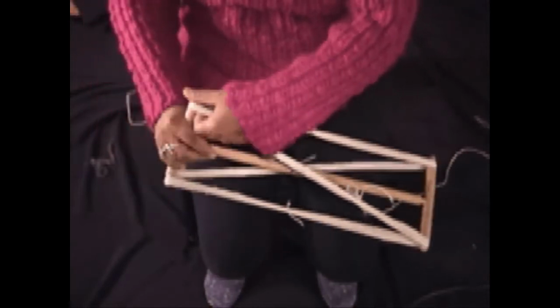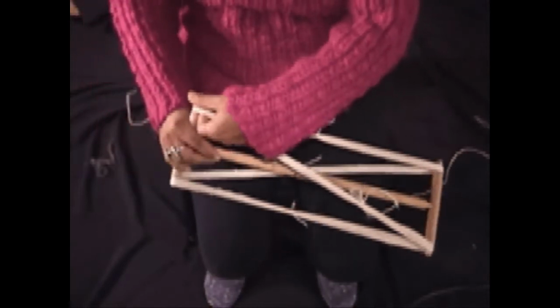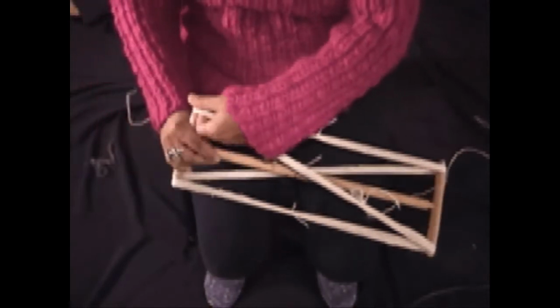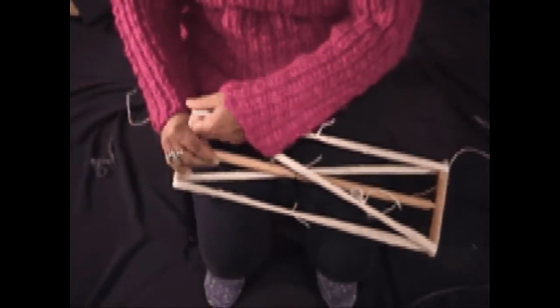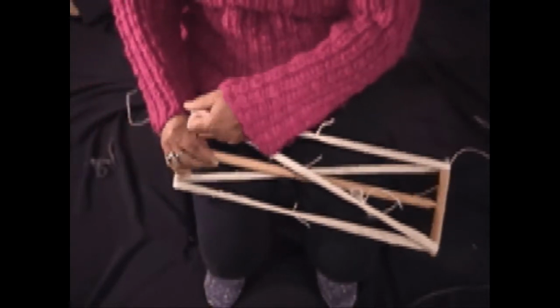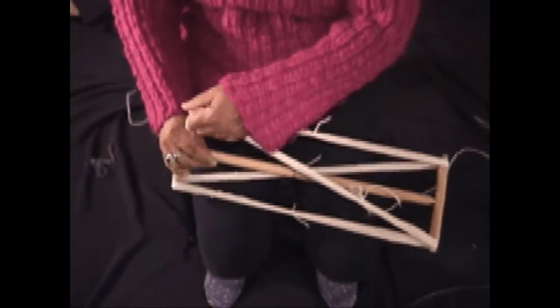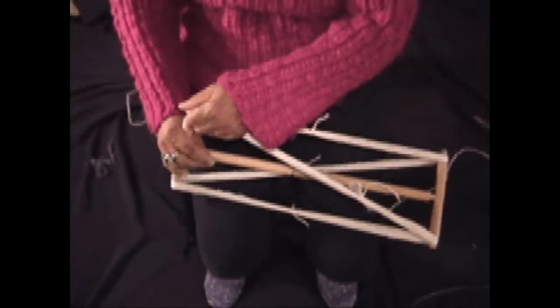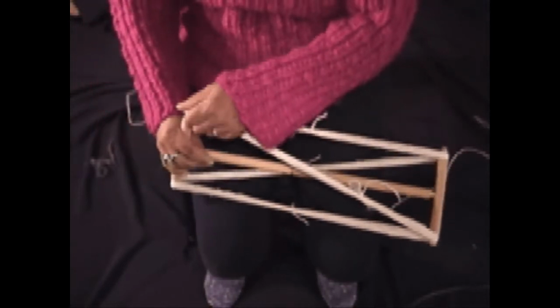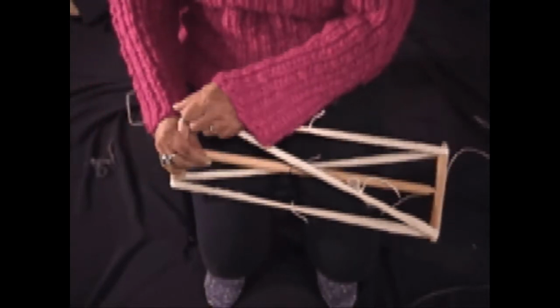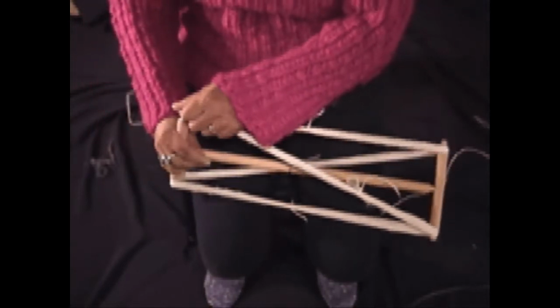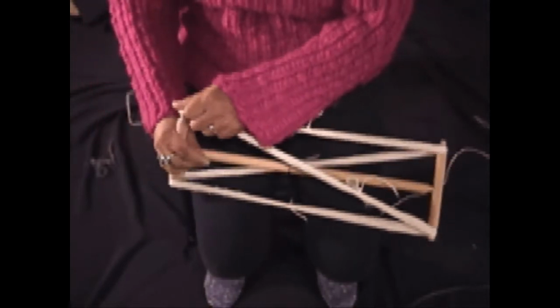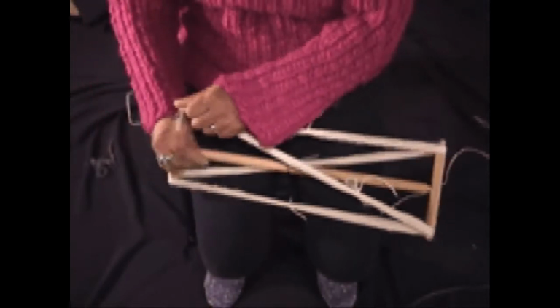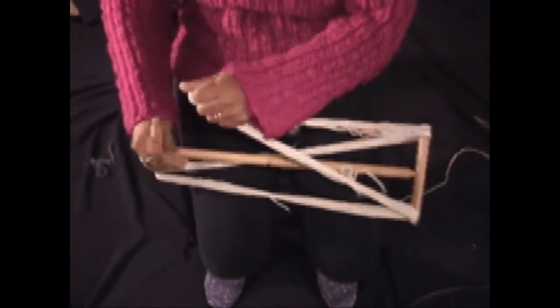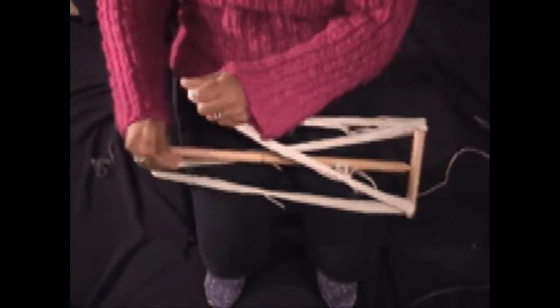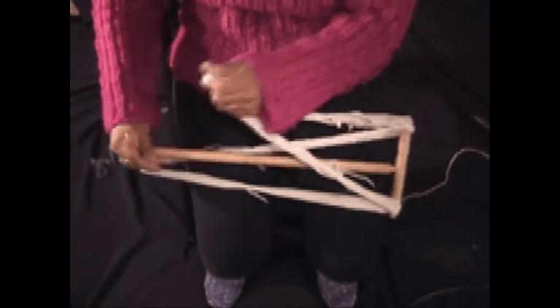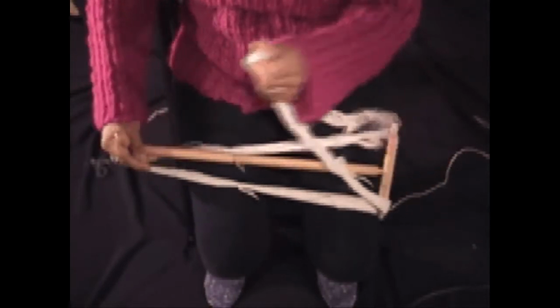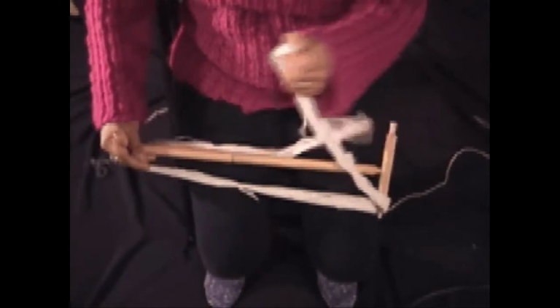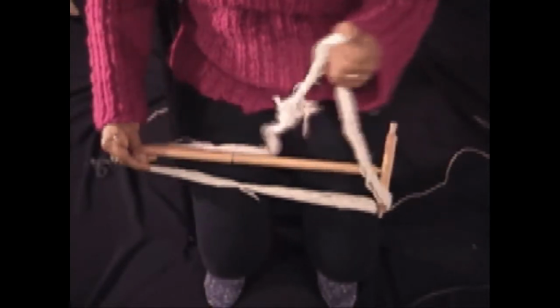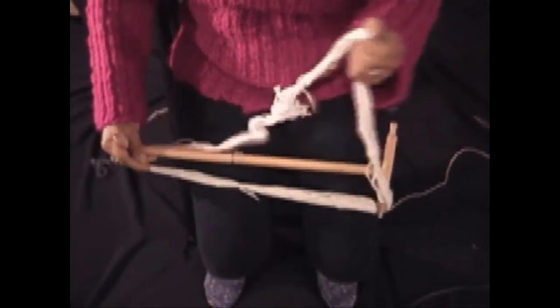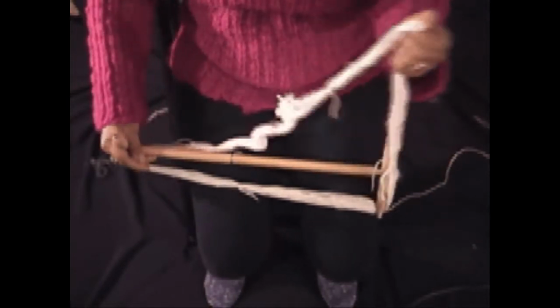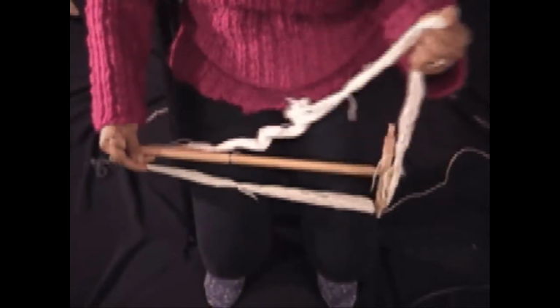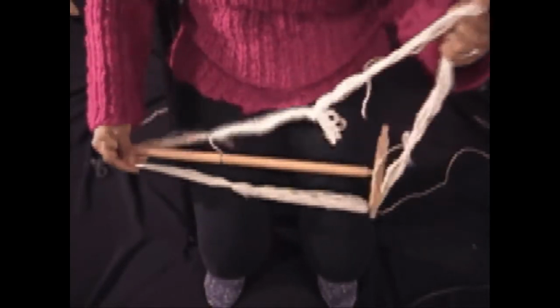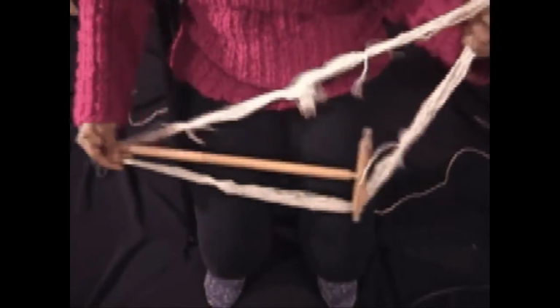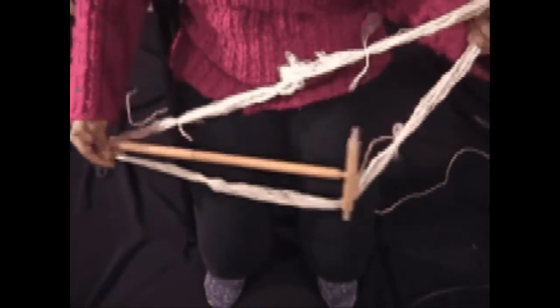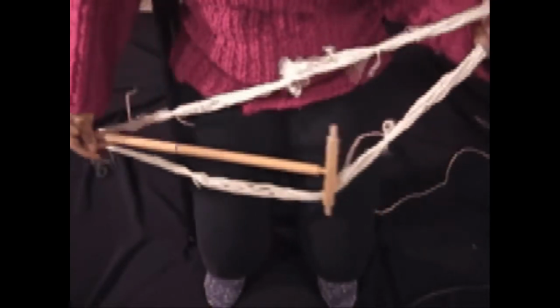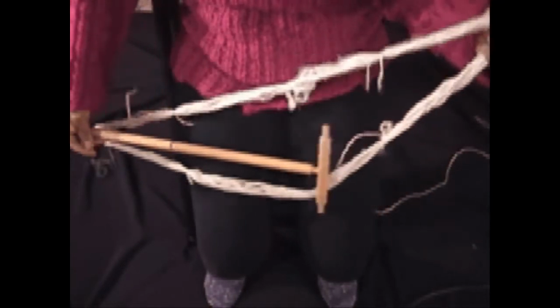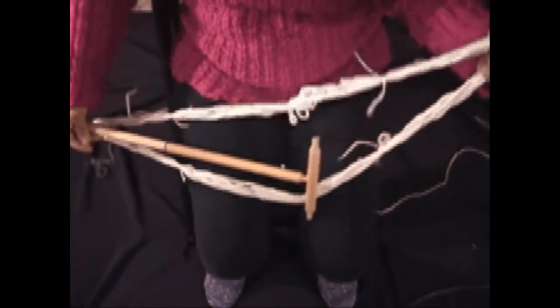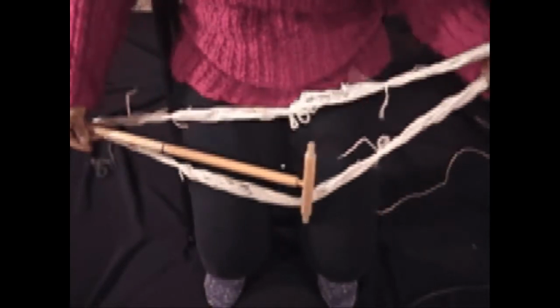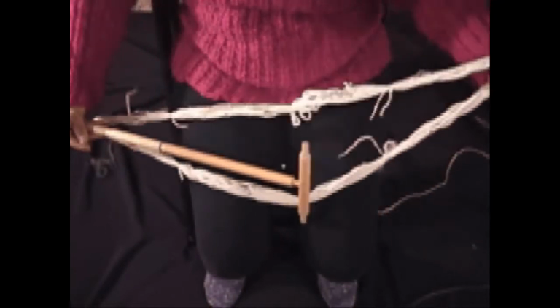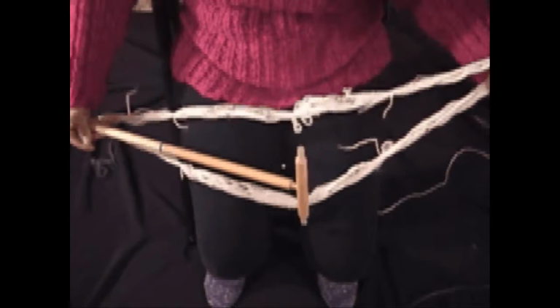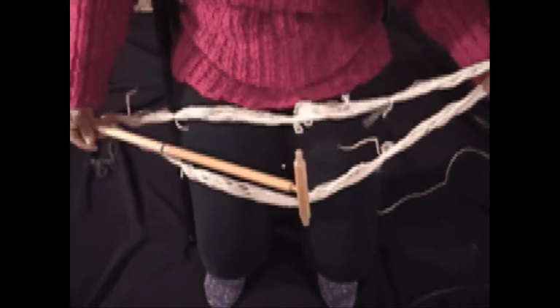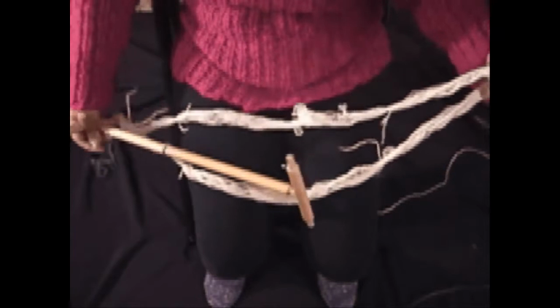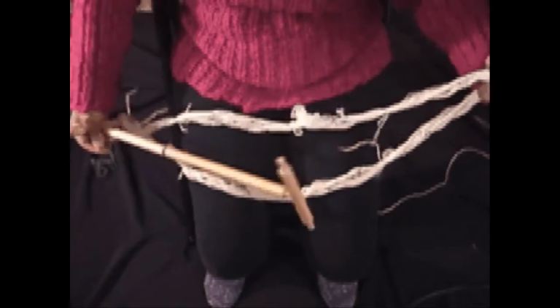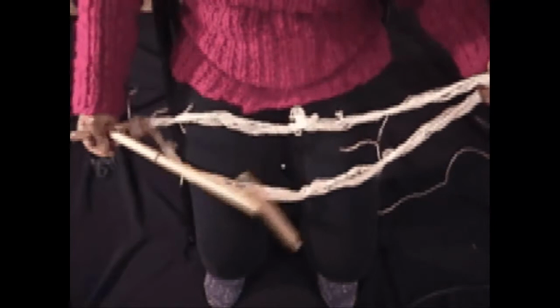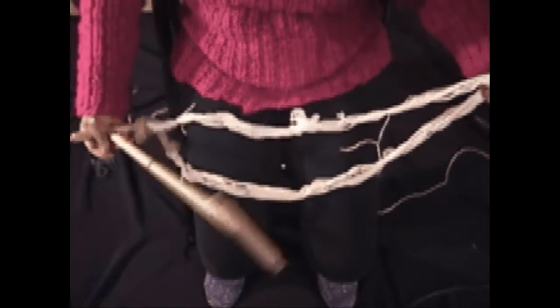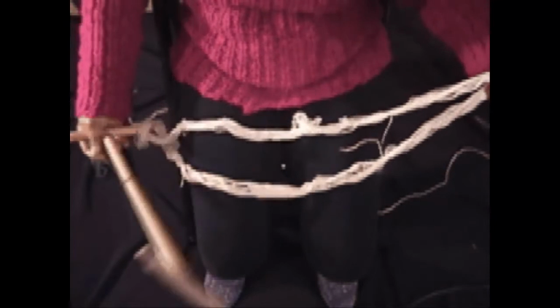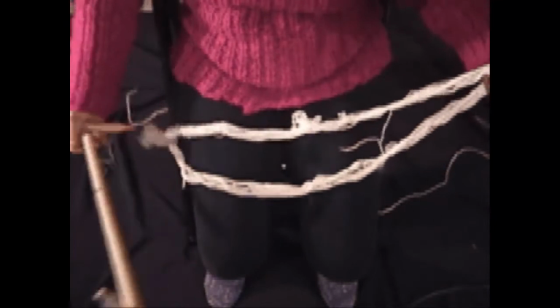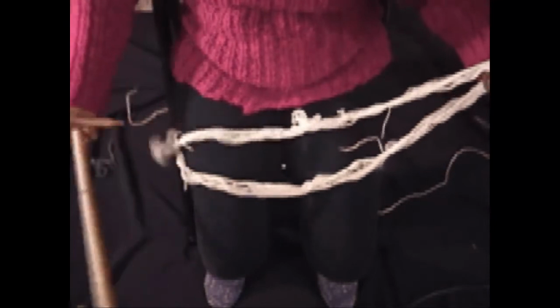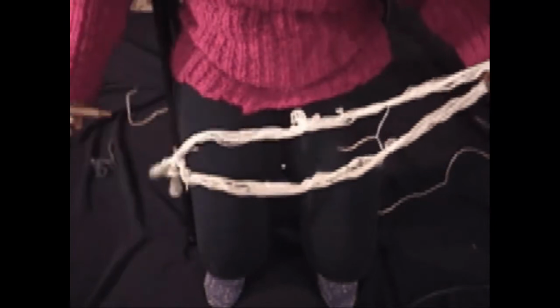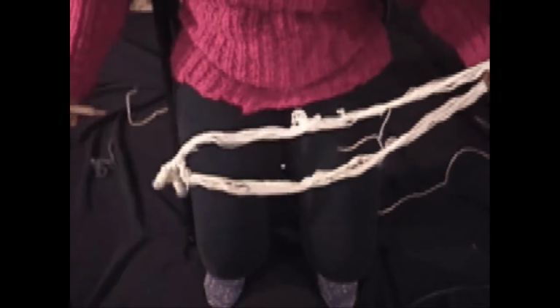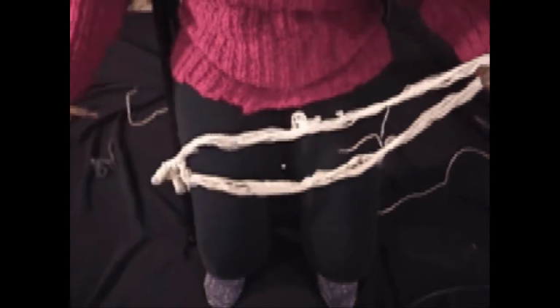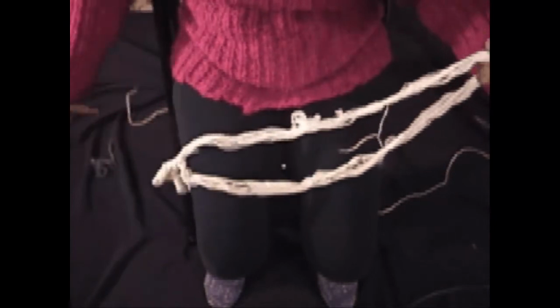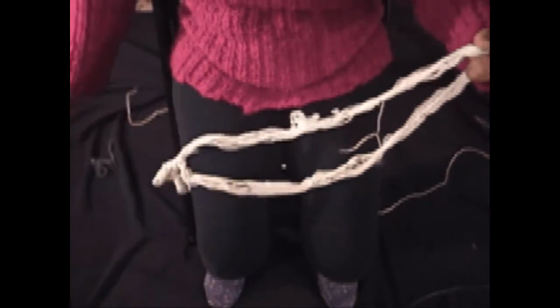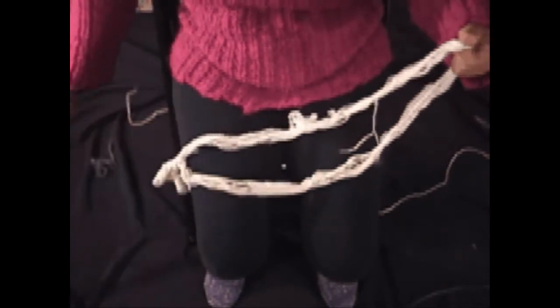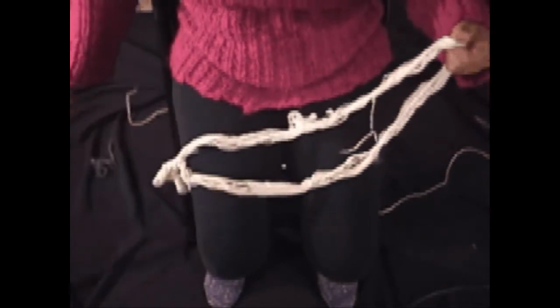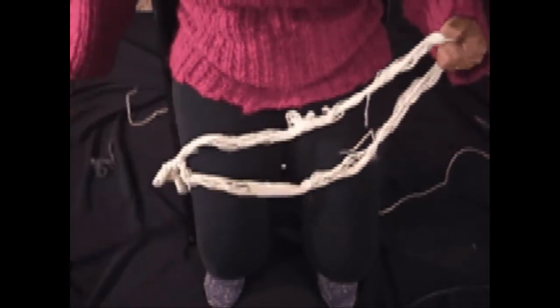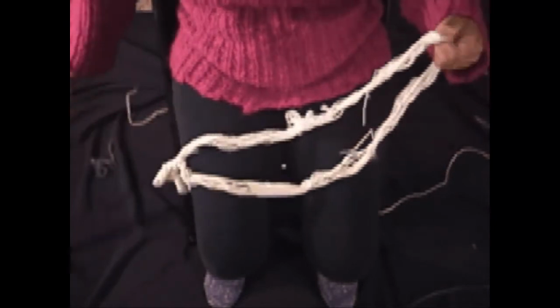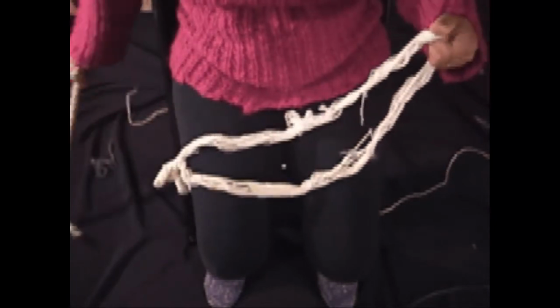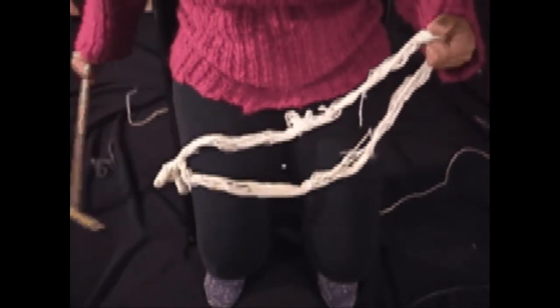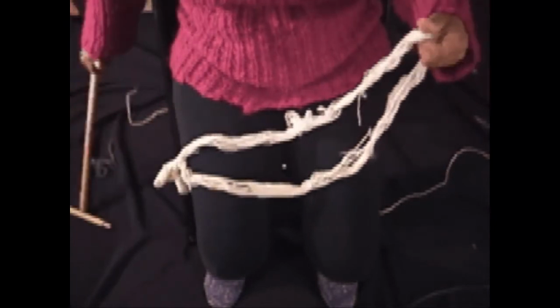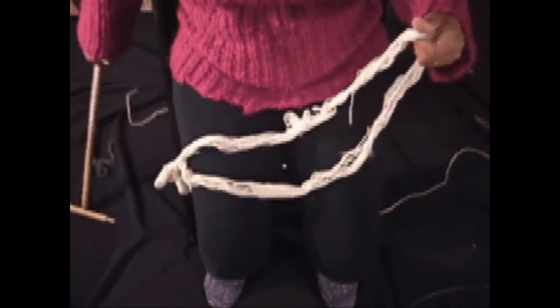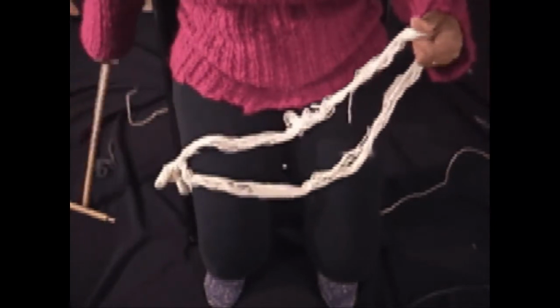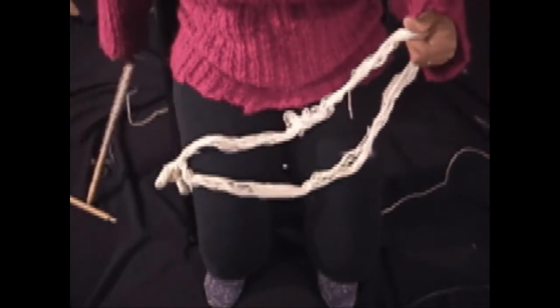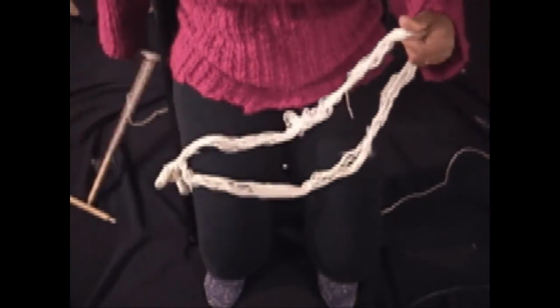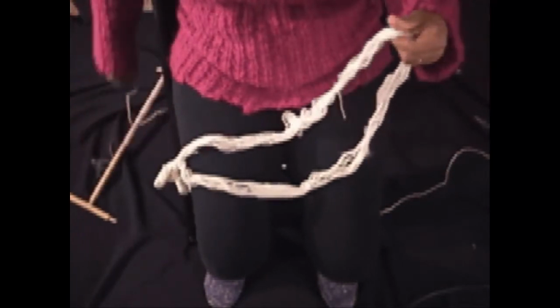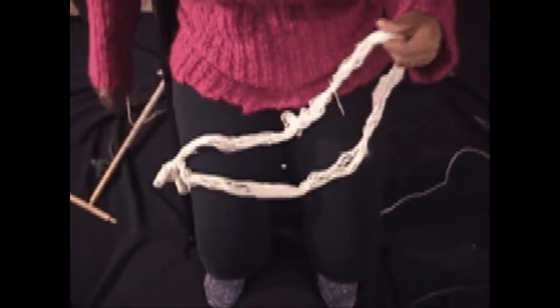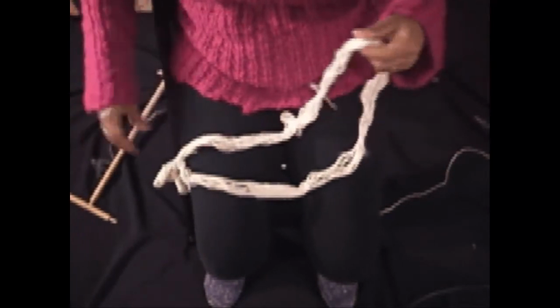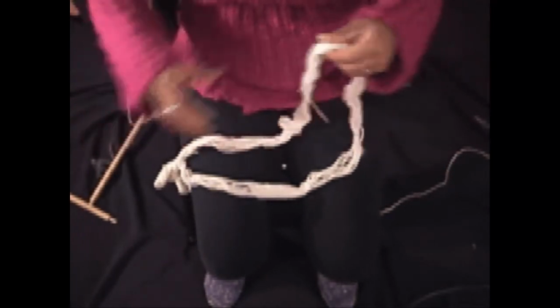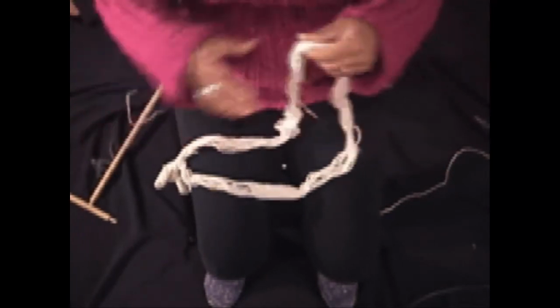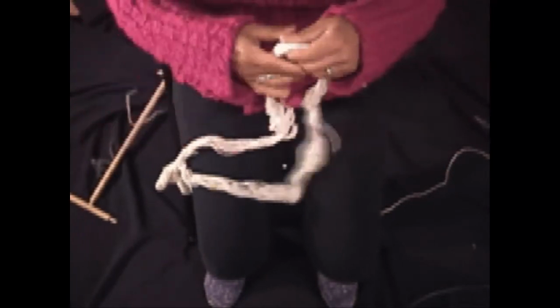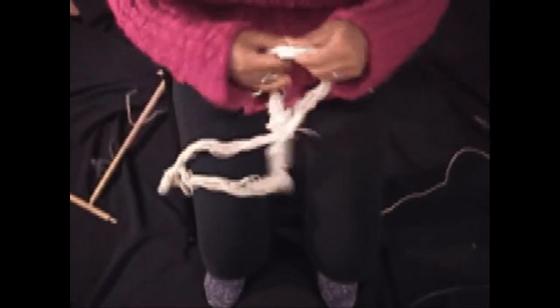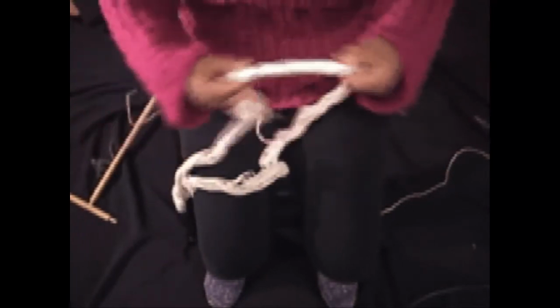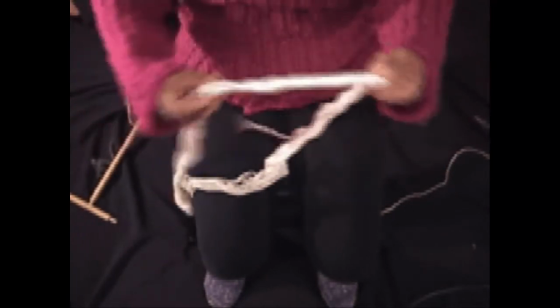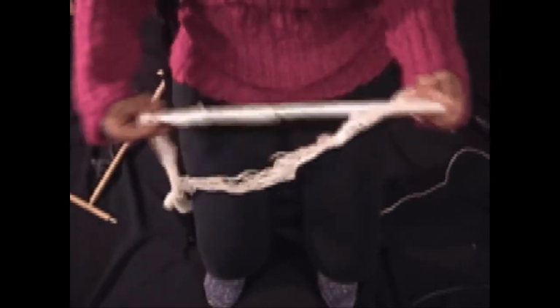Slip the skein off the arms of the knitty knotty, insert your thumbs in the center of the skein and snap it open.